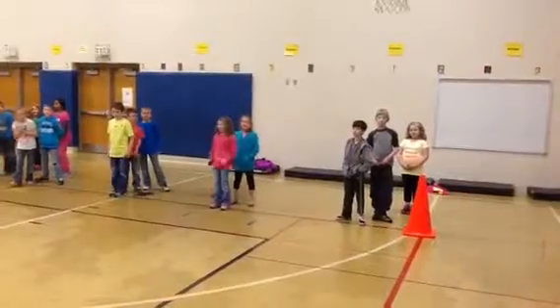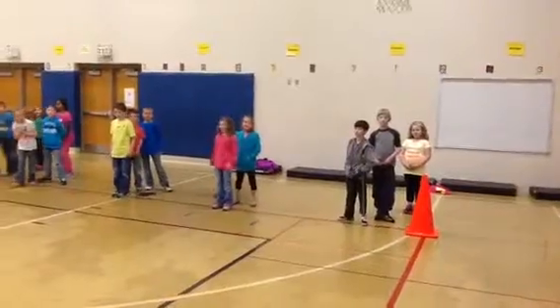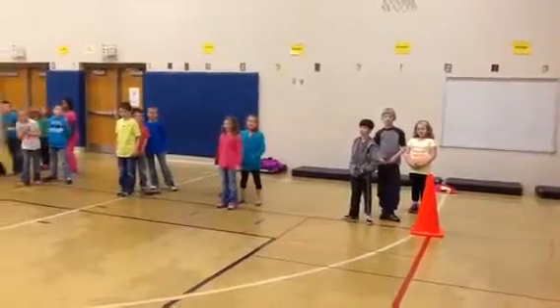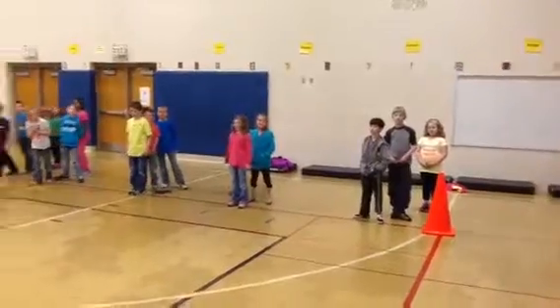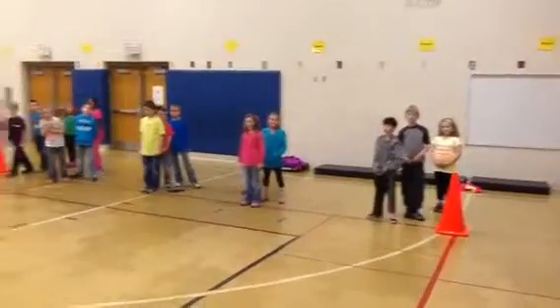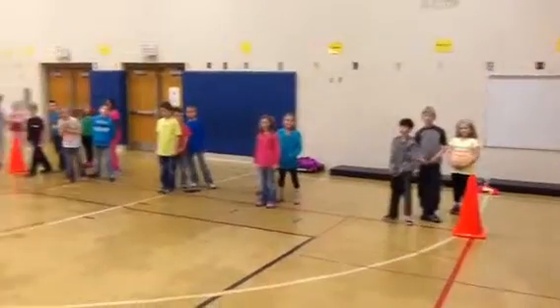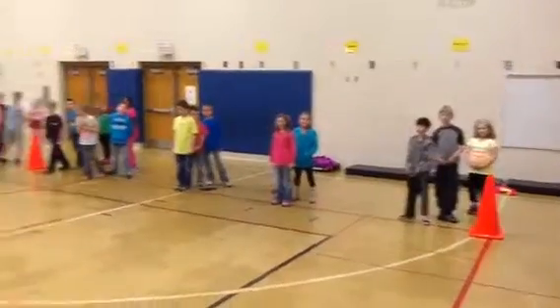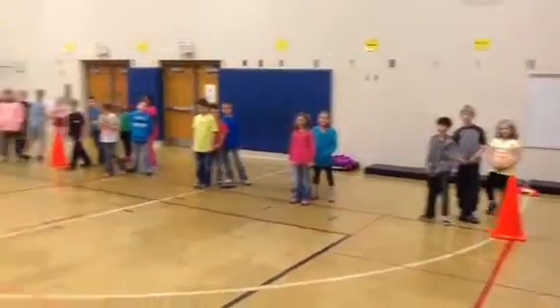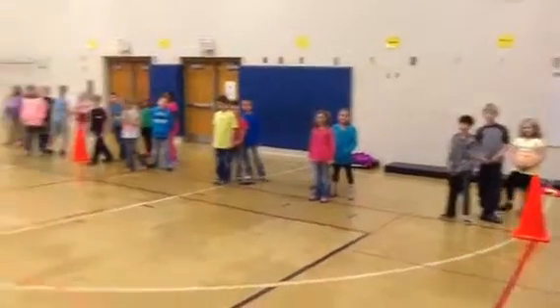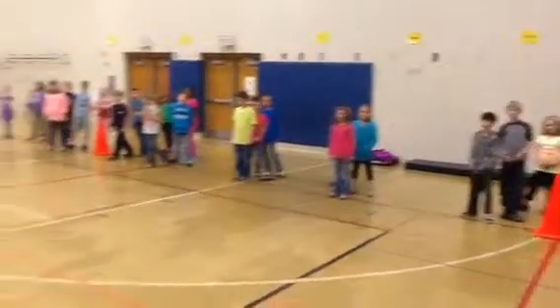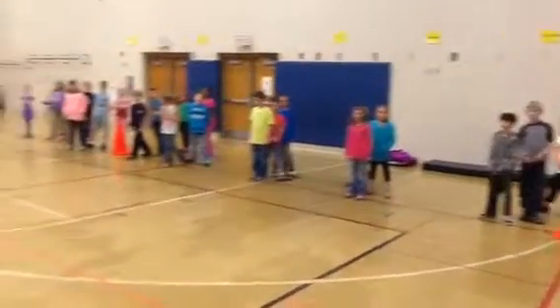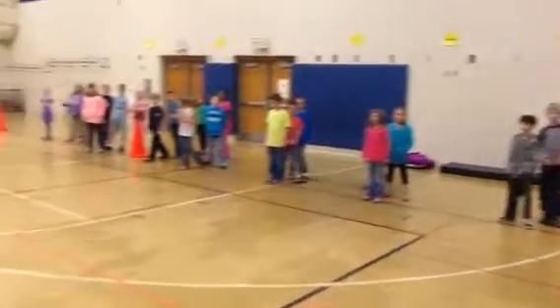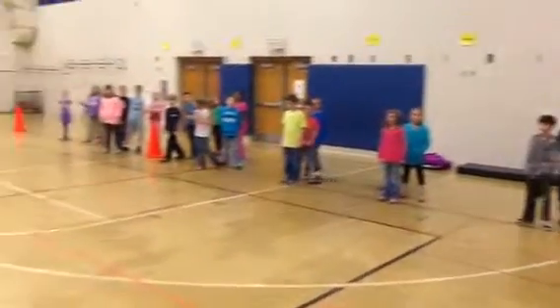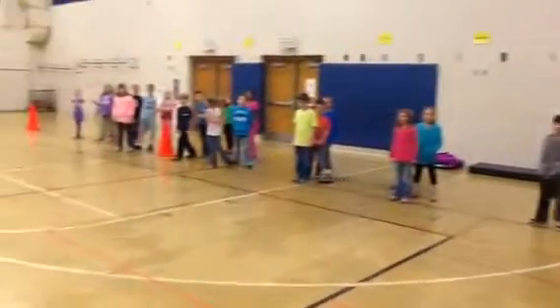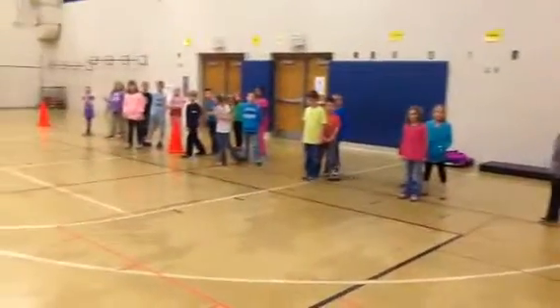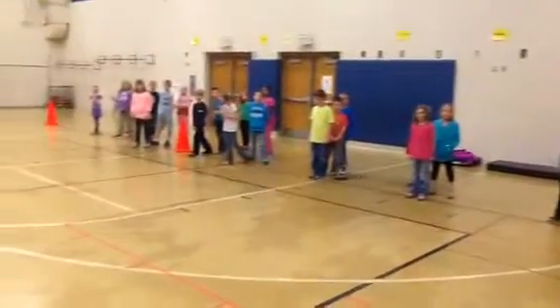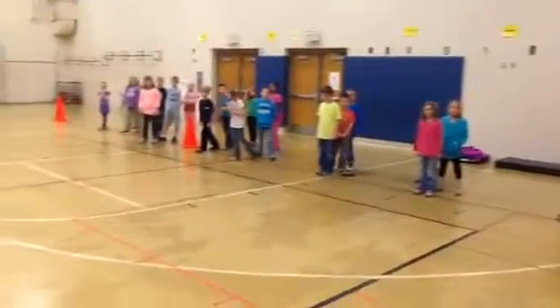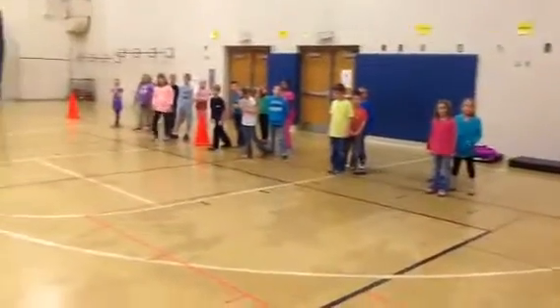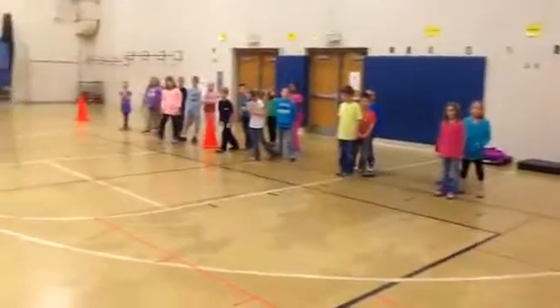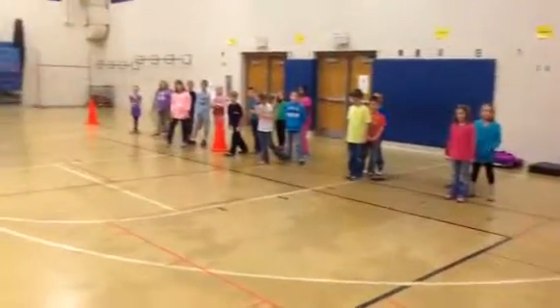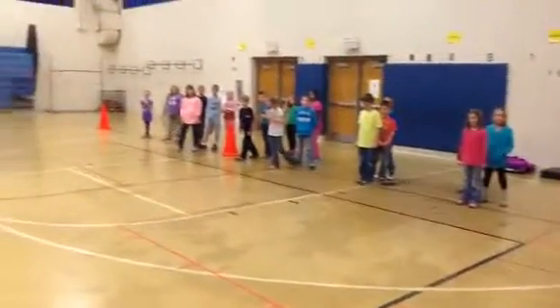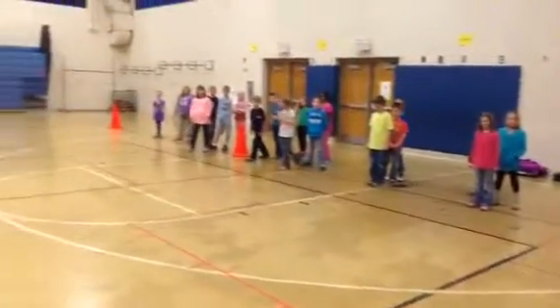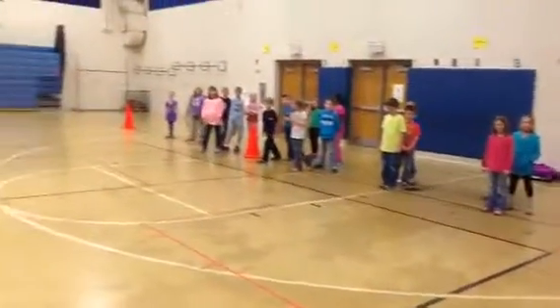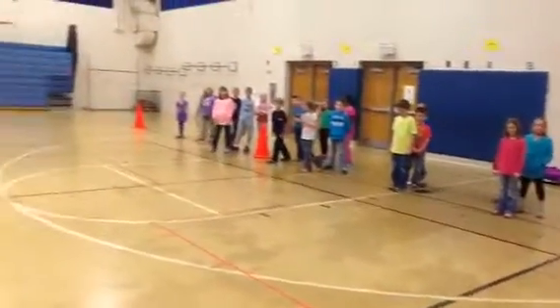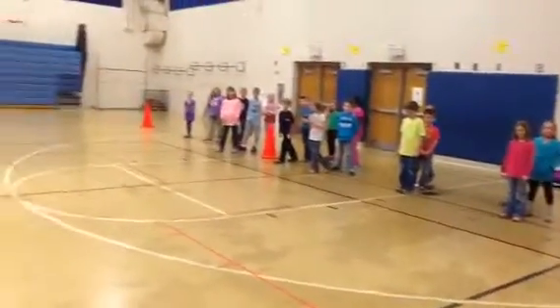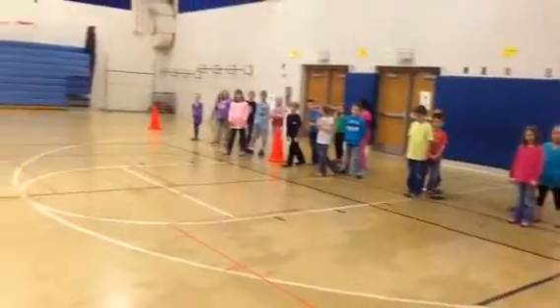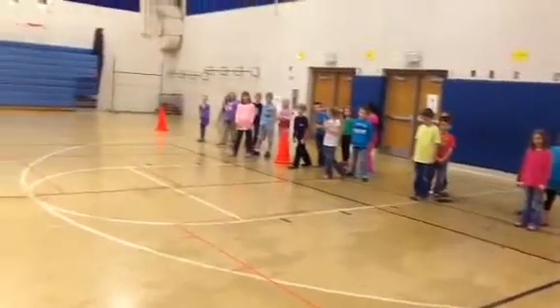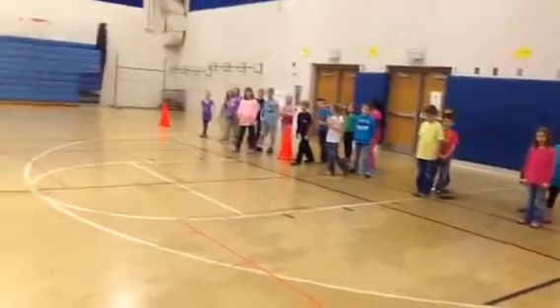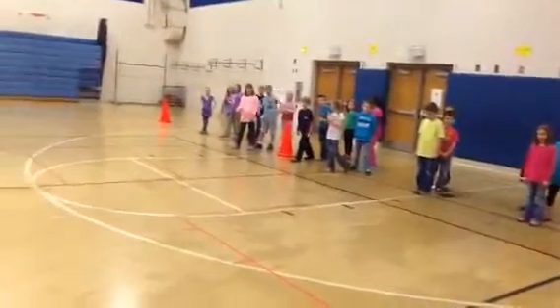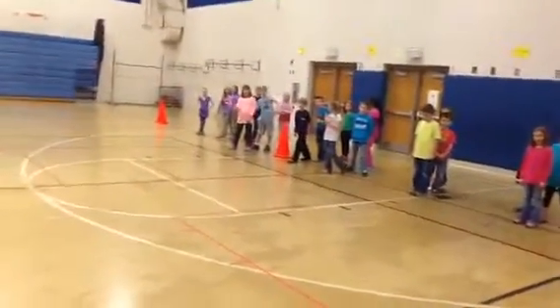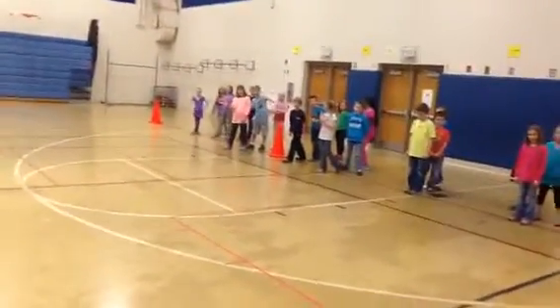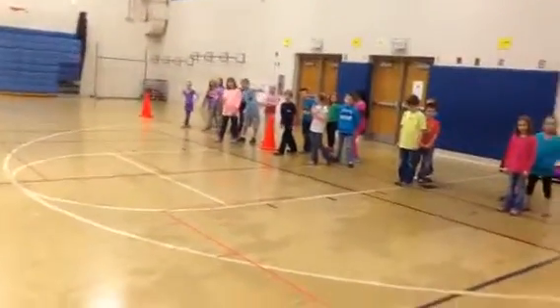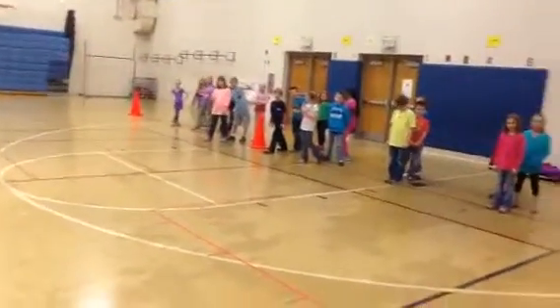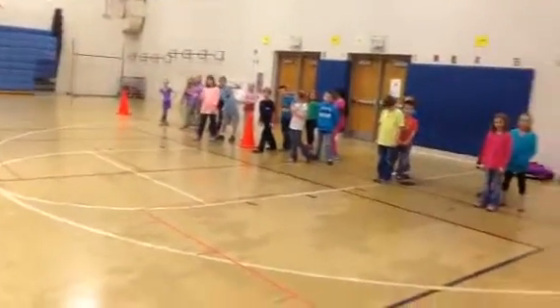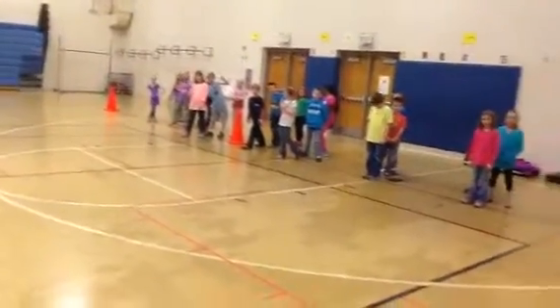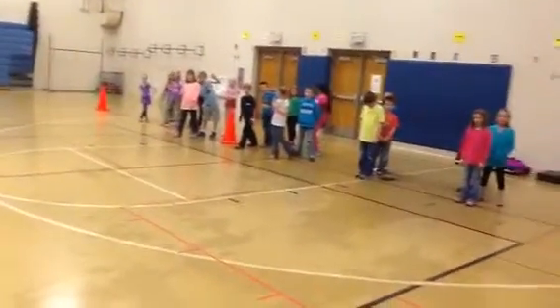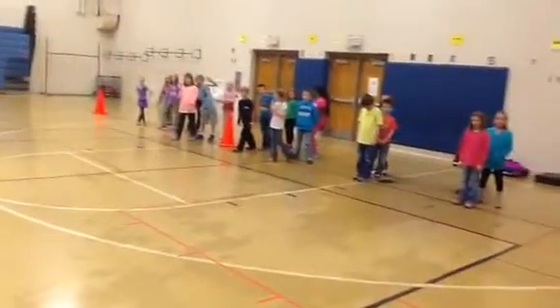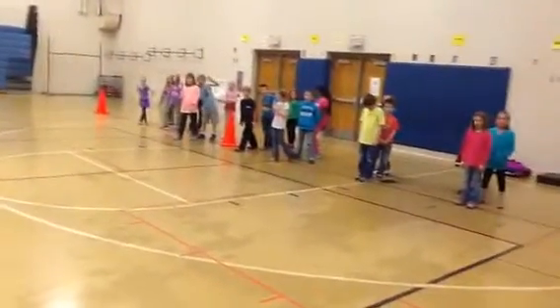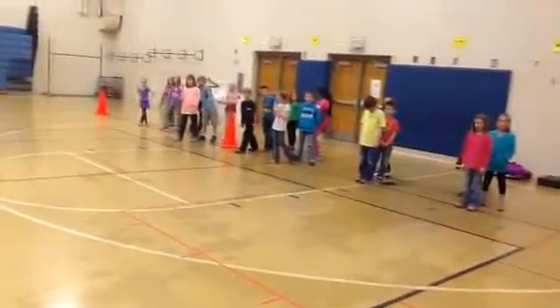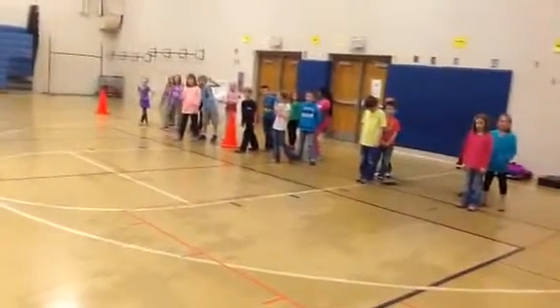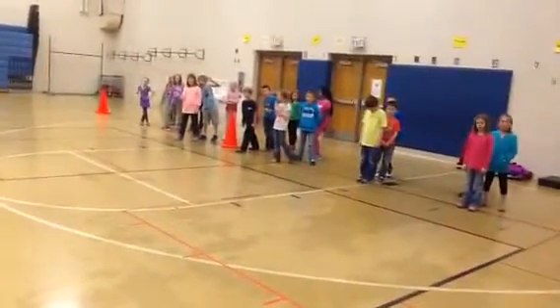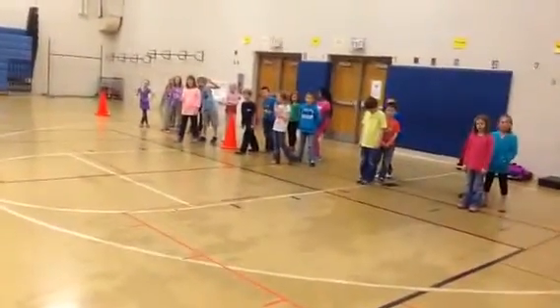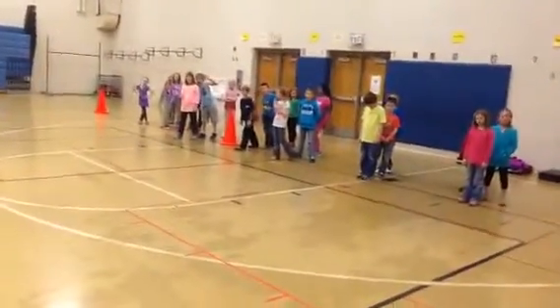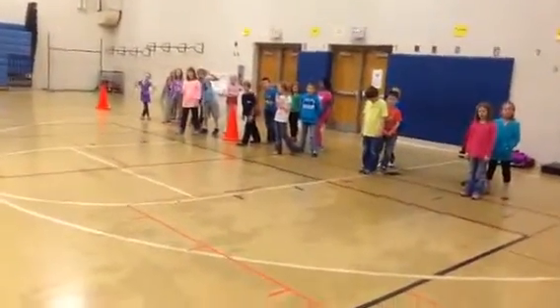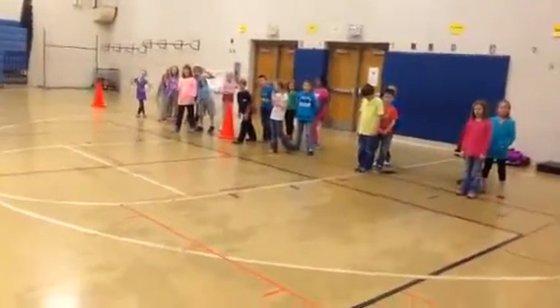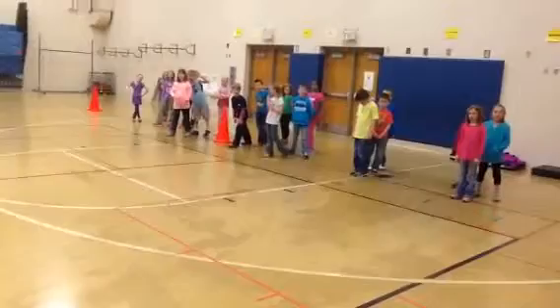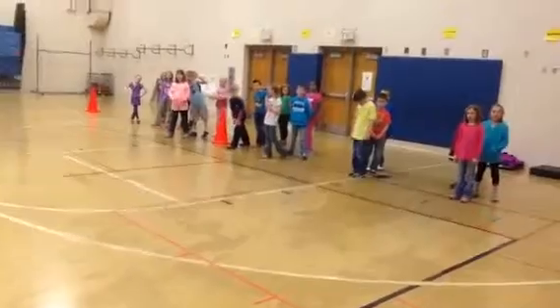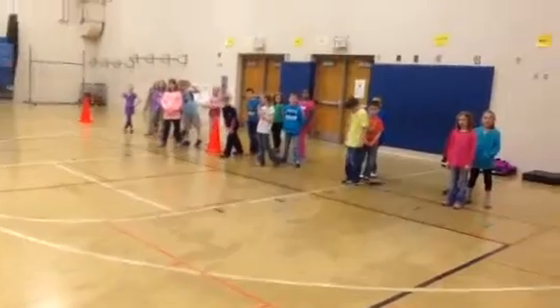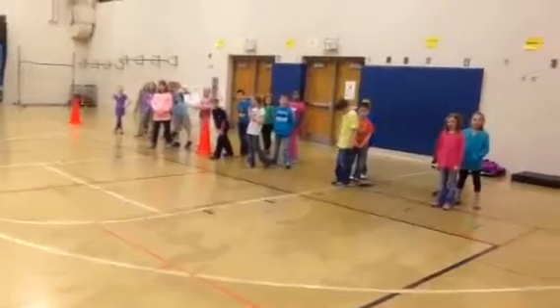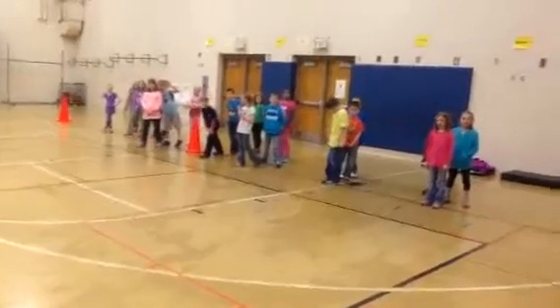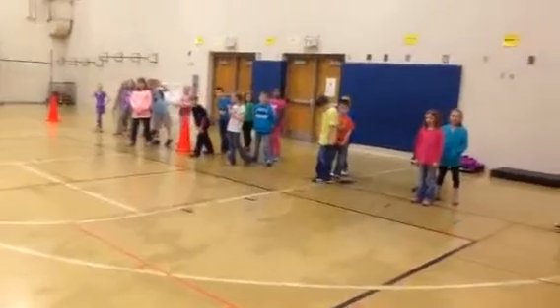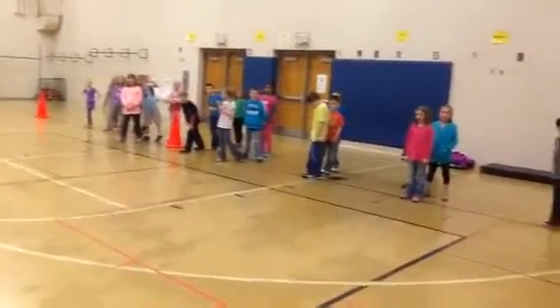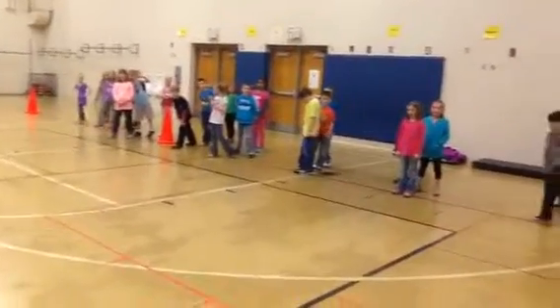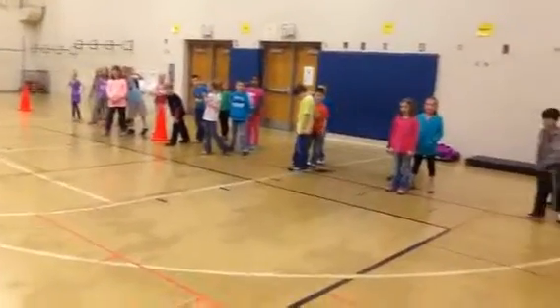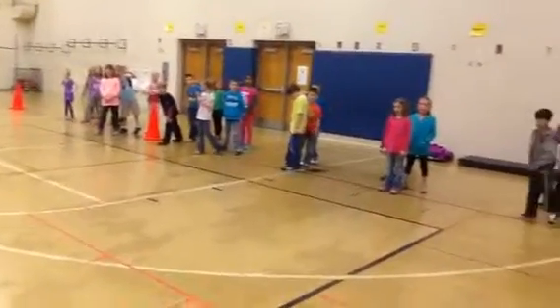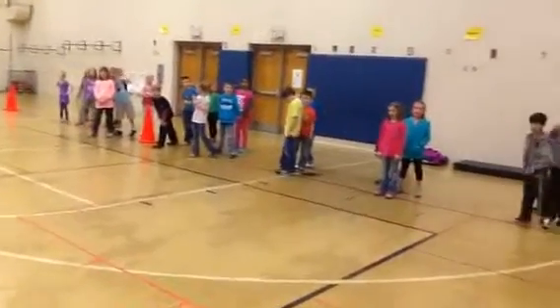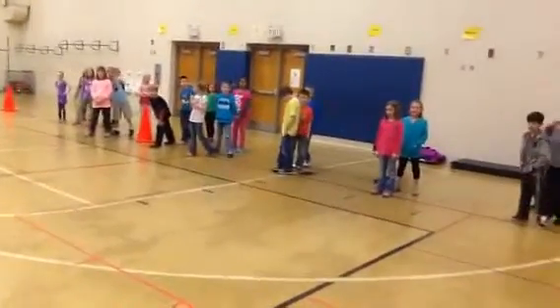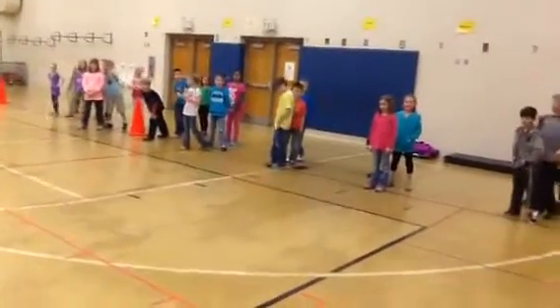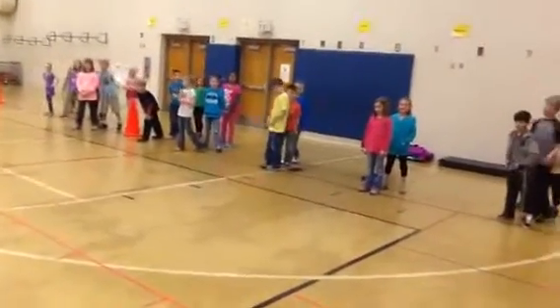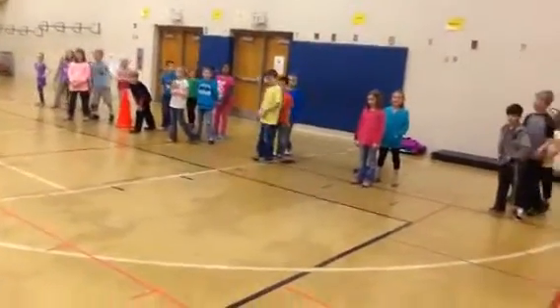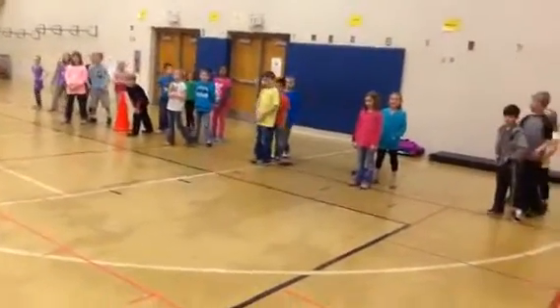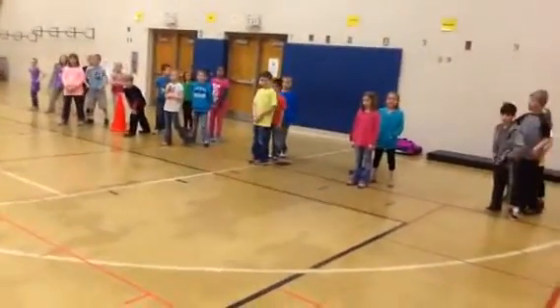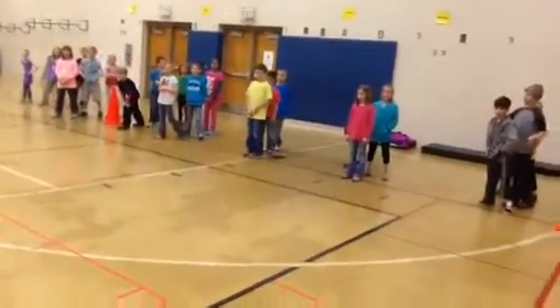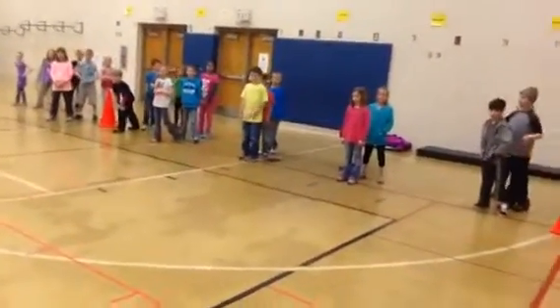This is Mrs. Dimmer's class. They're second graders from Byron, Minnesota, and they're going to be doing a math relay today.